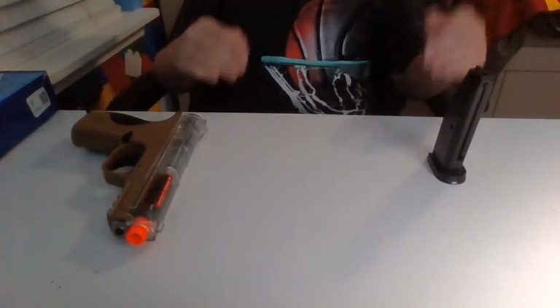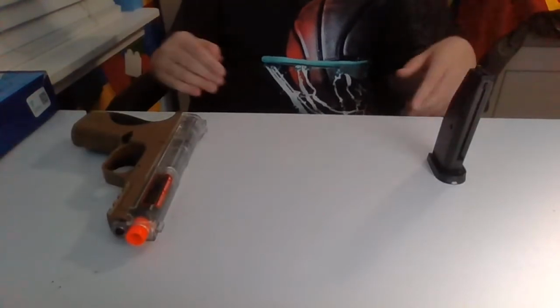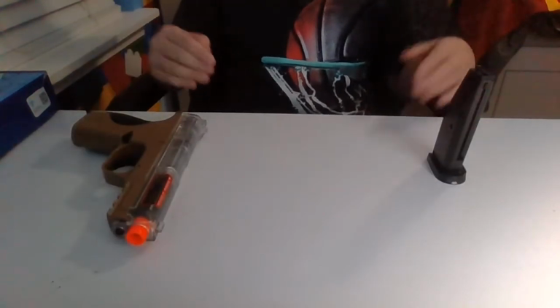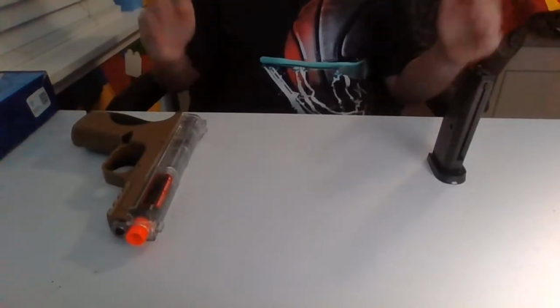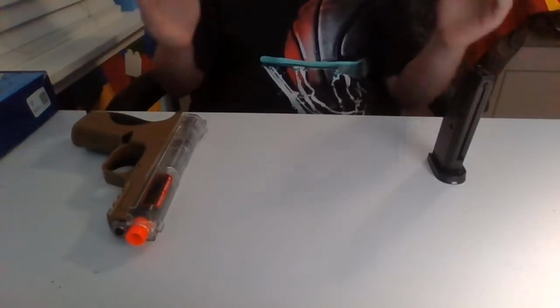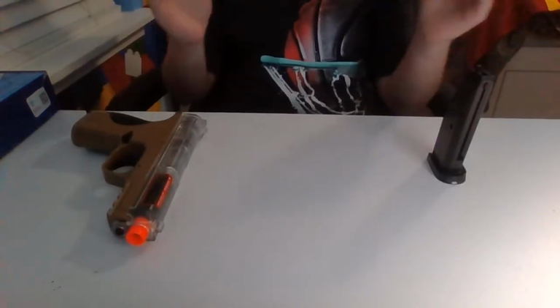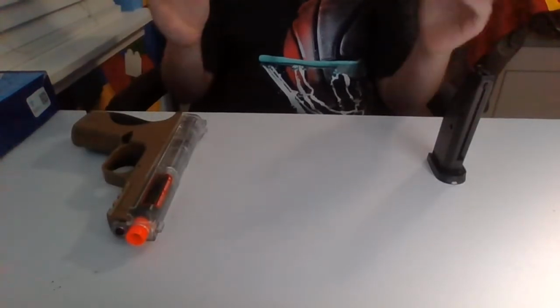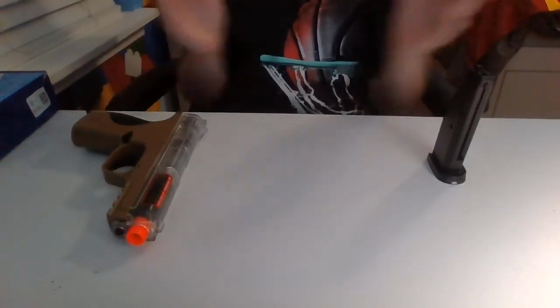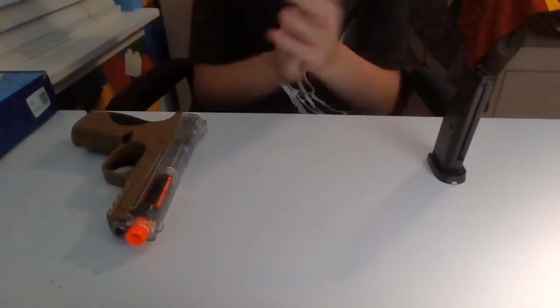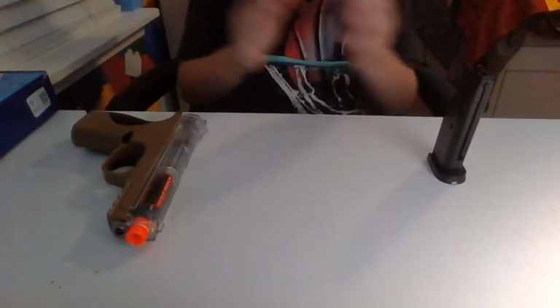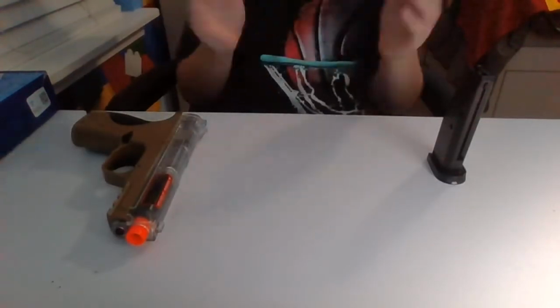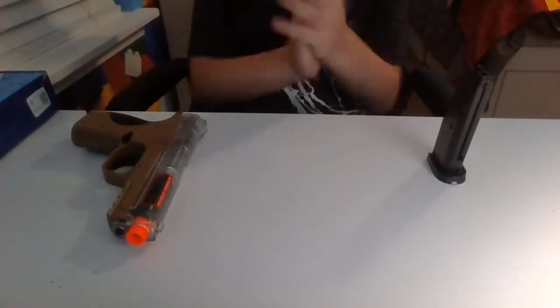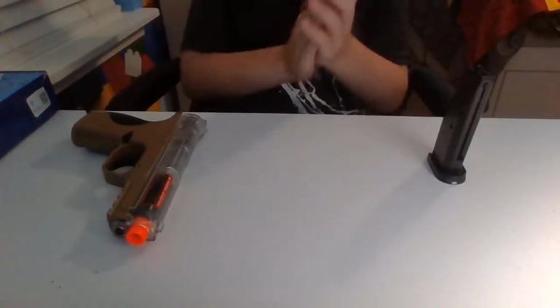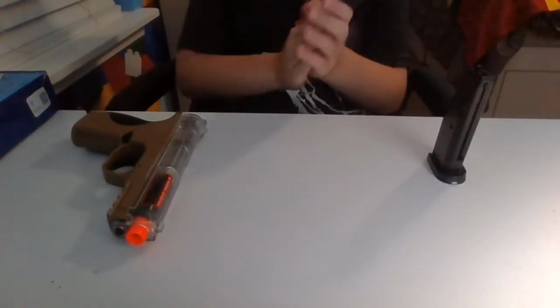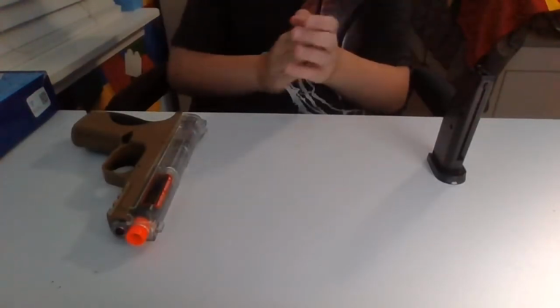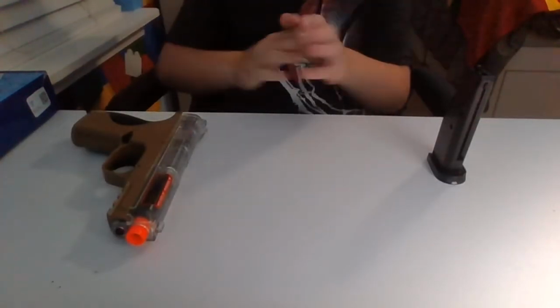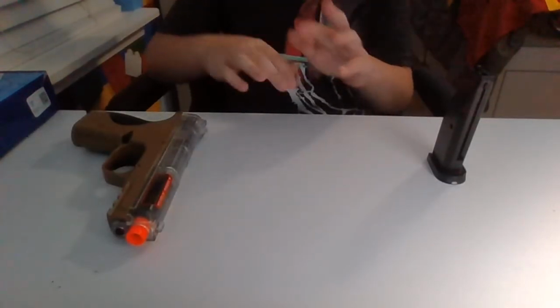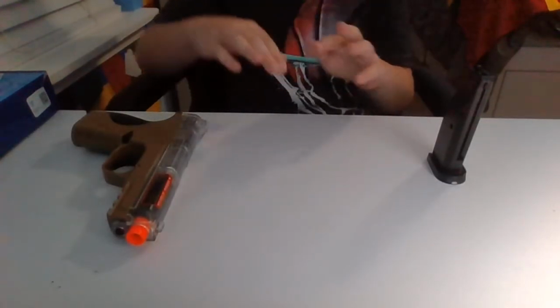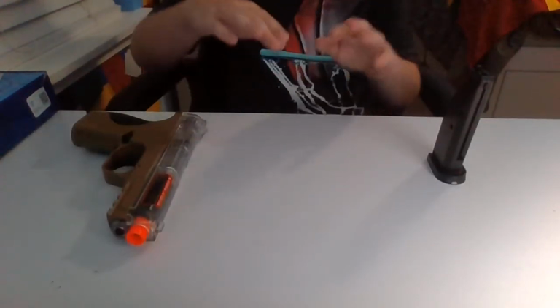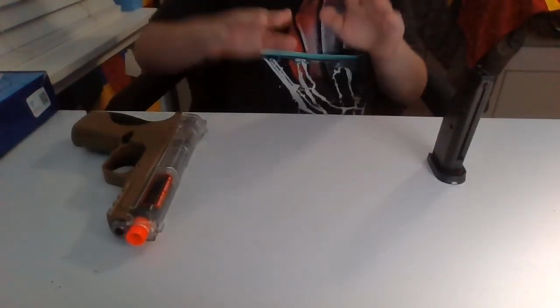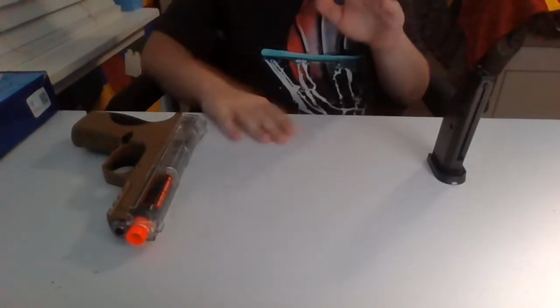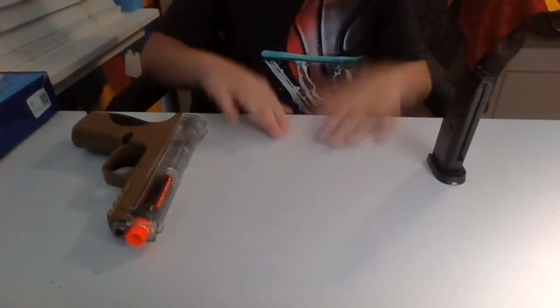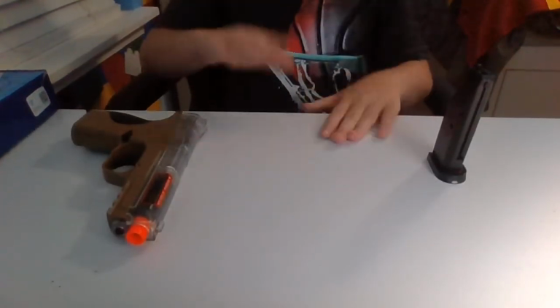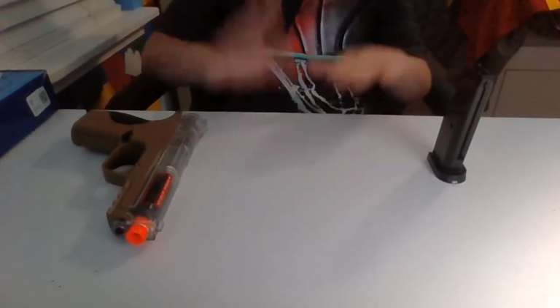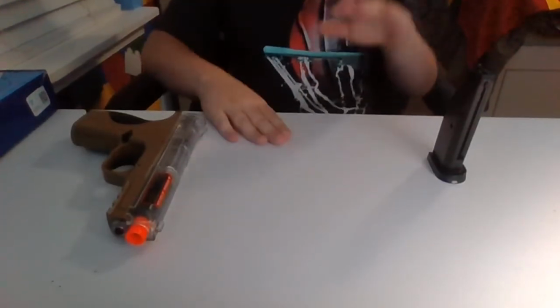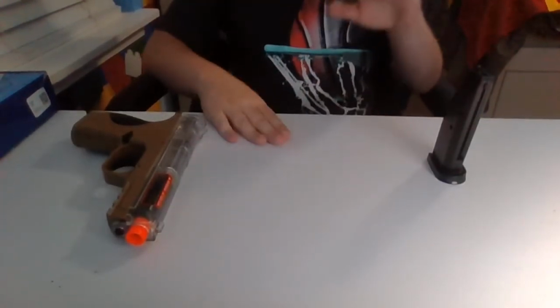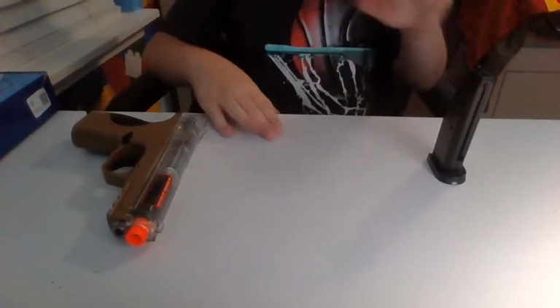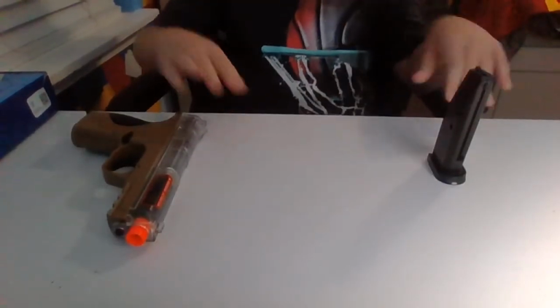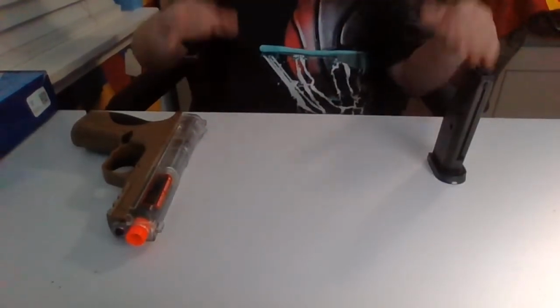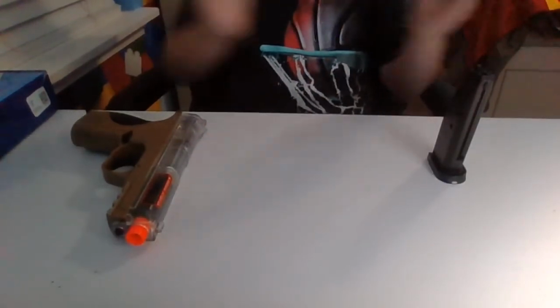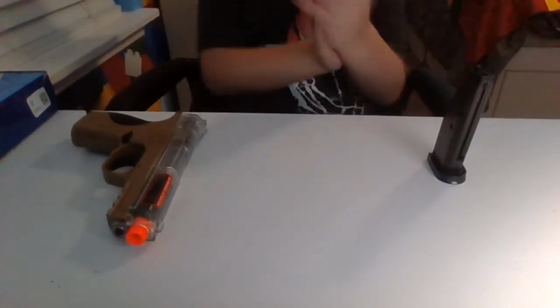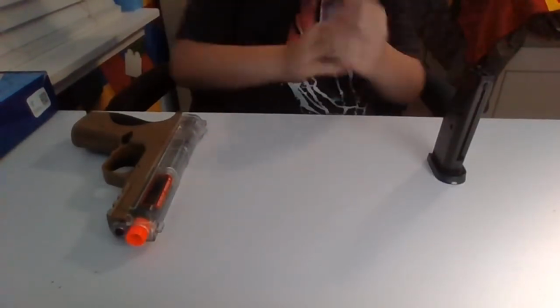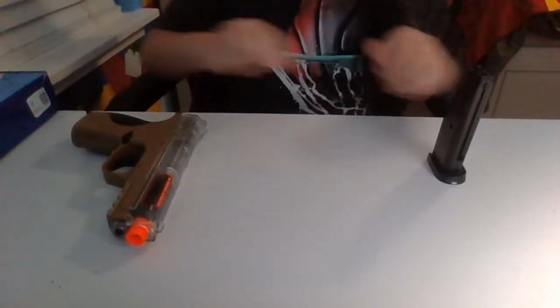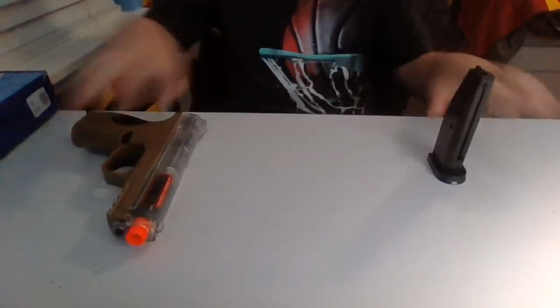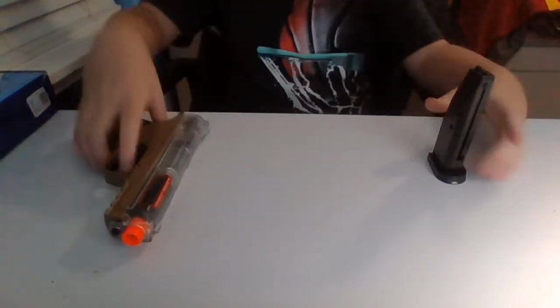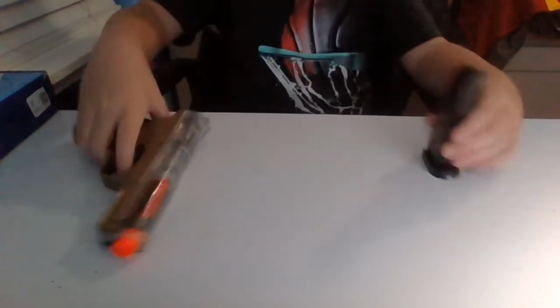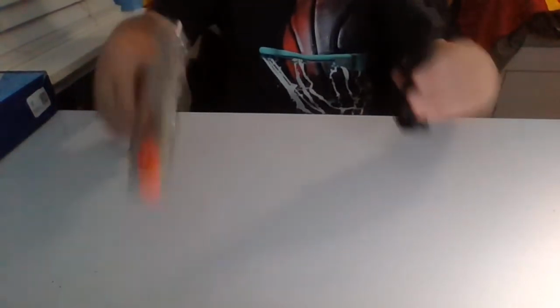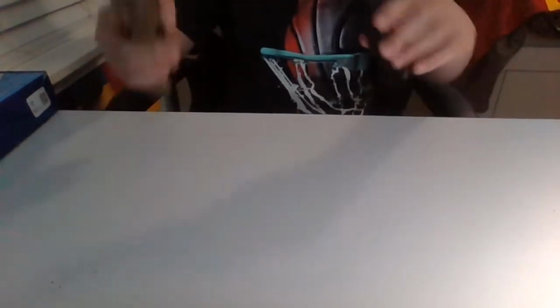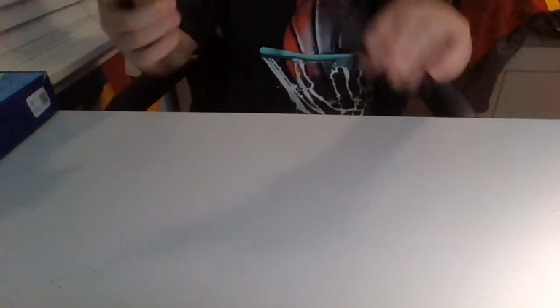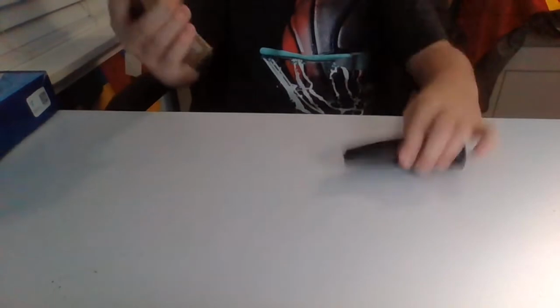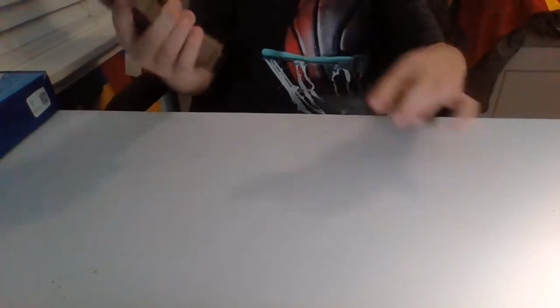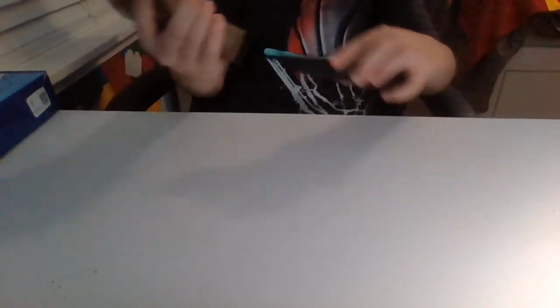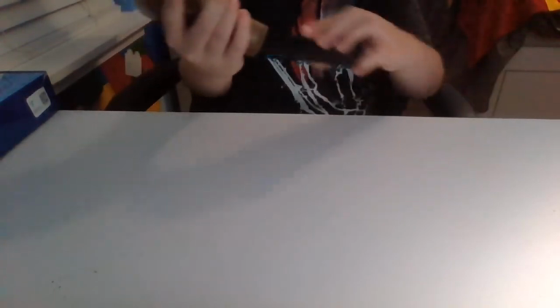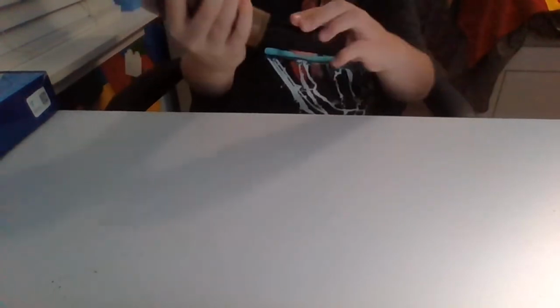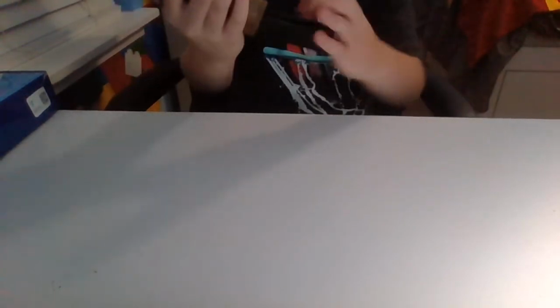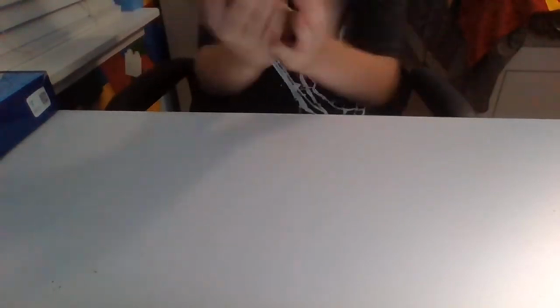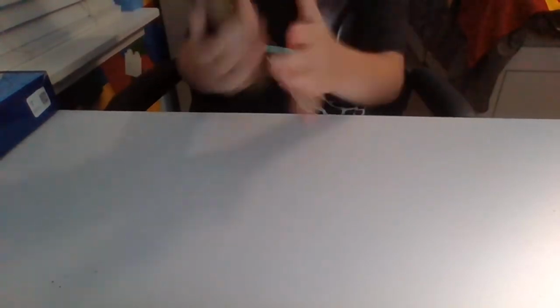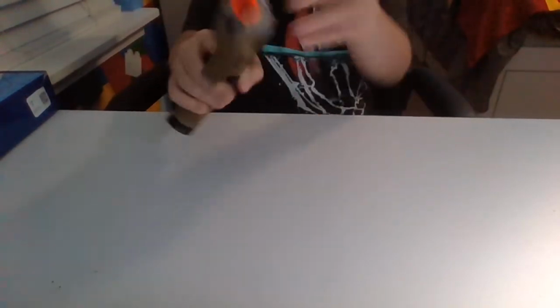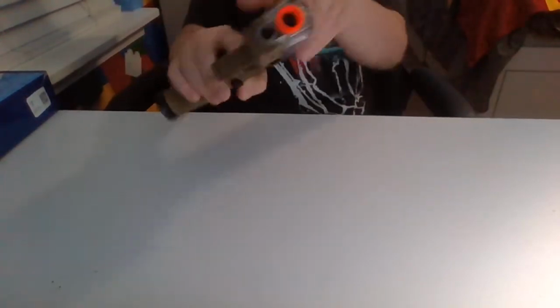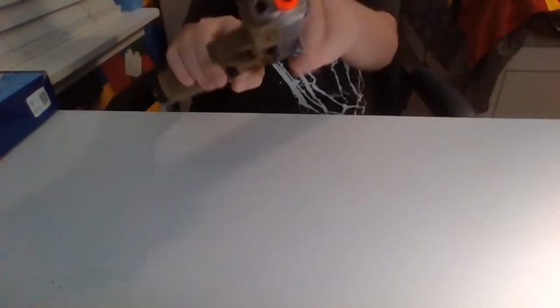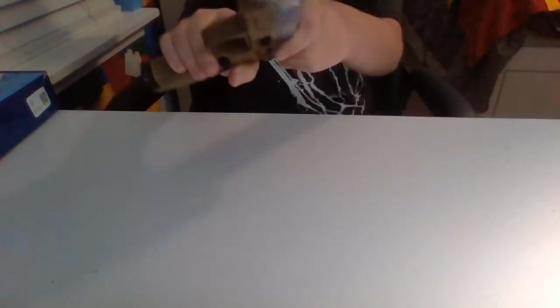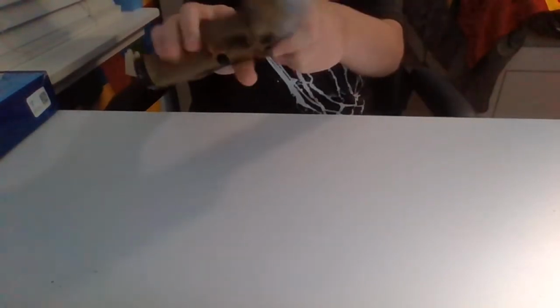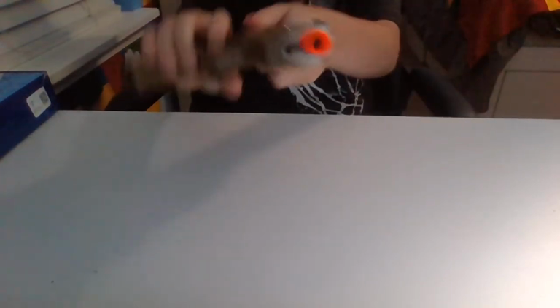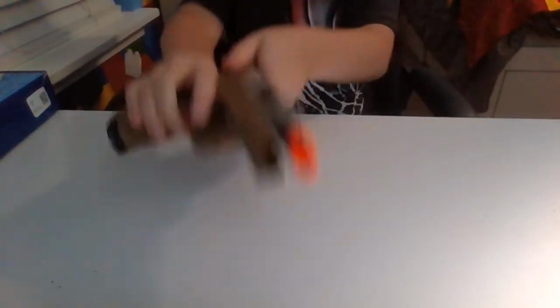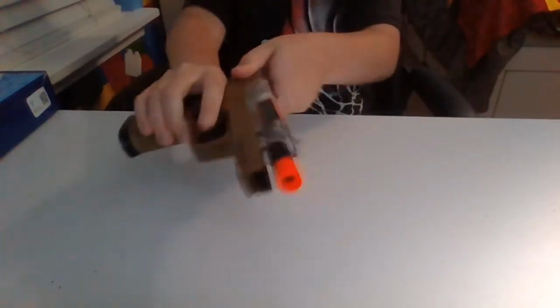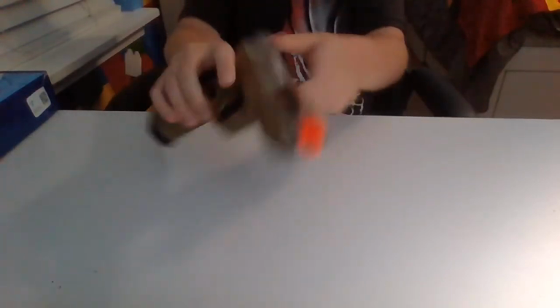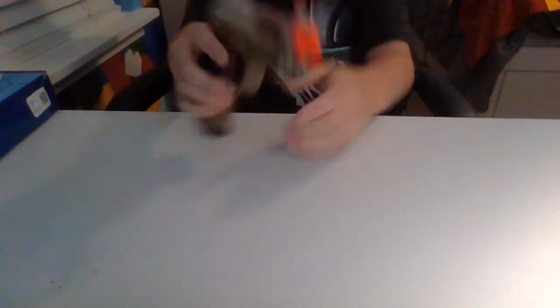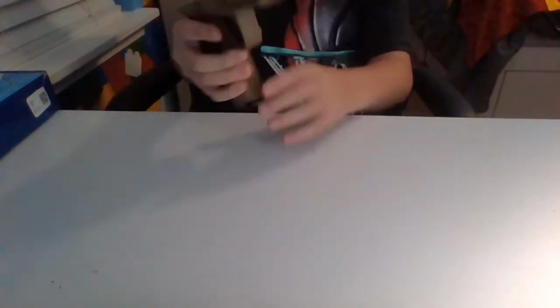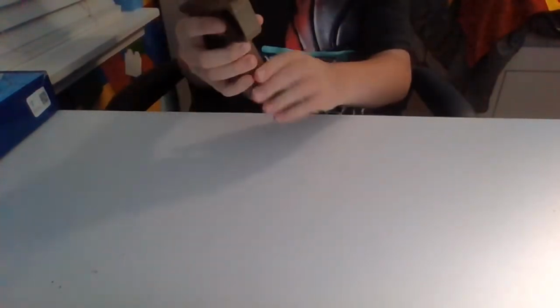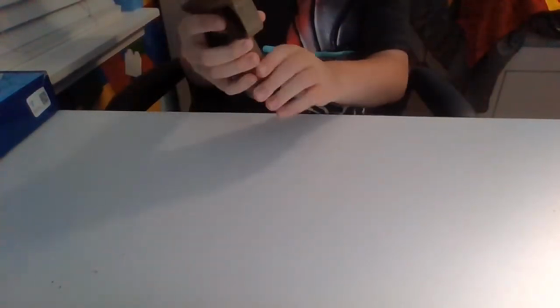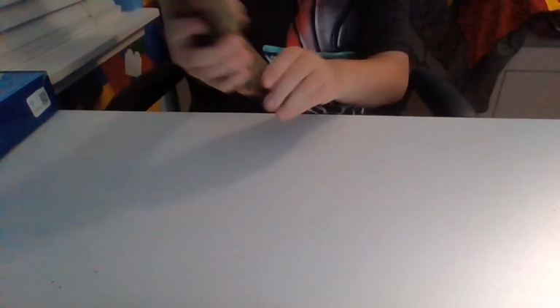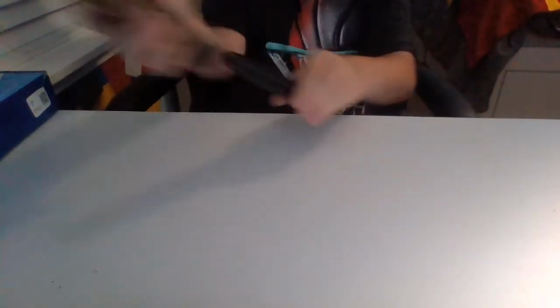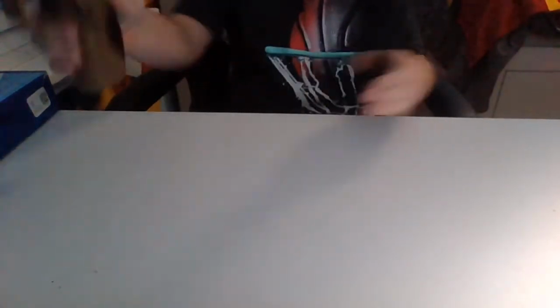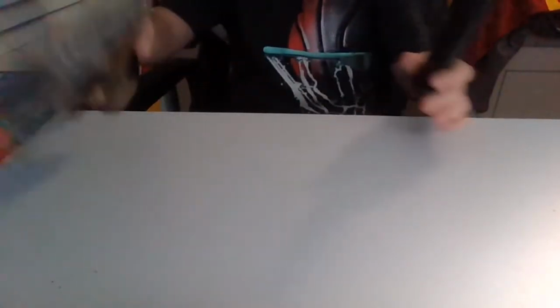Let's do it a bit faster: clap, clap, one, two, three, clap, magazine in, reload, out.